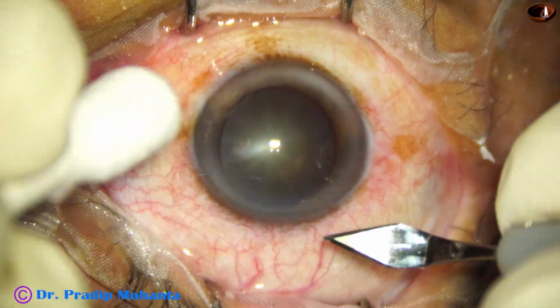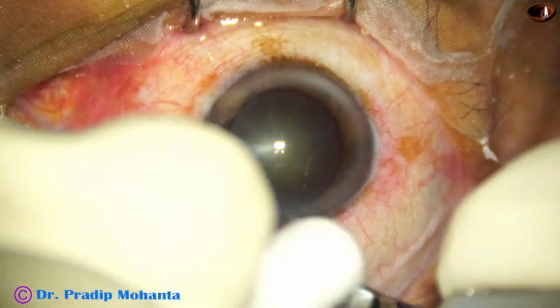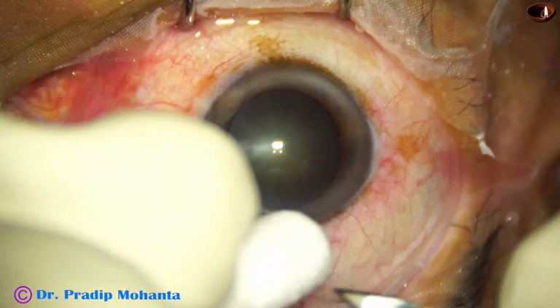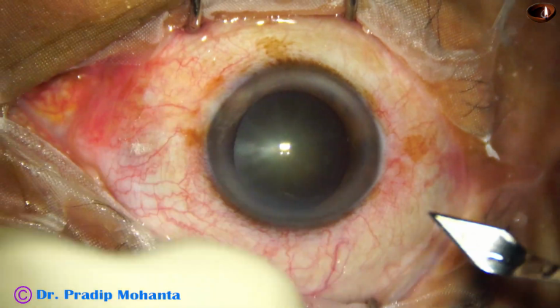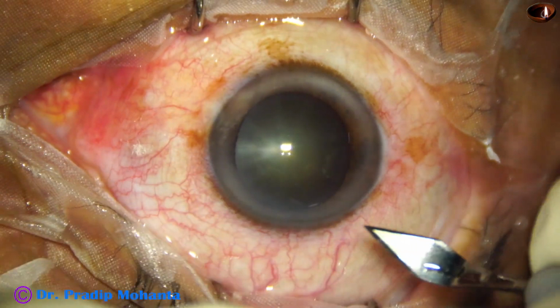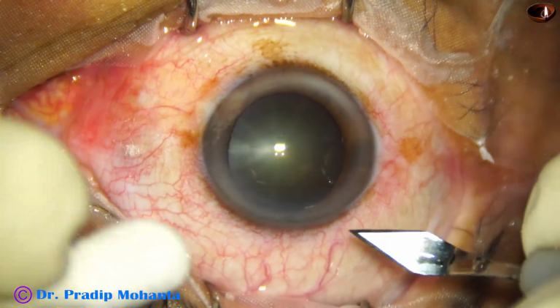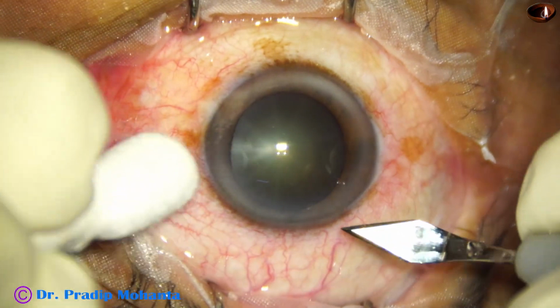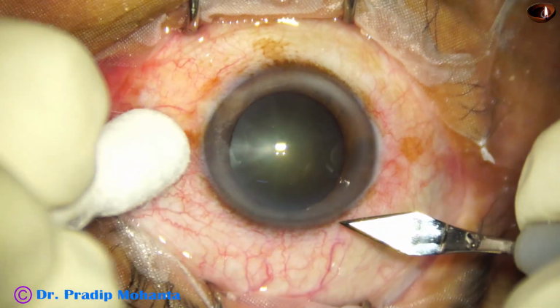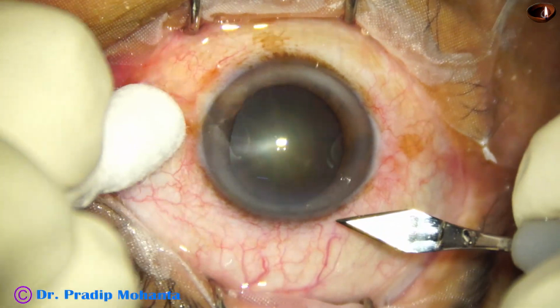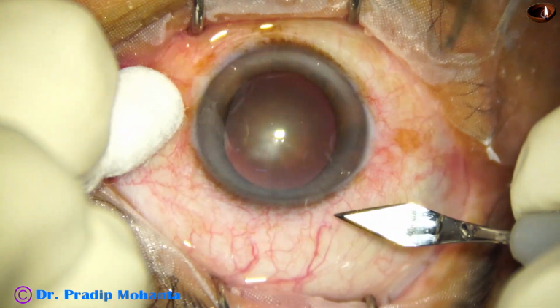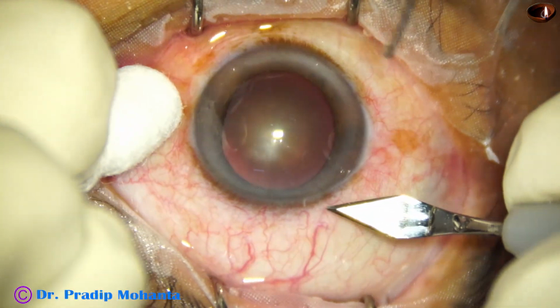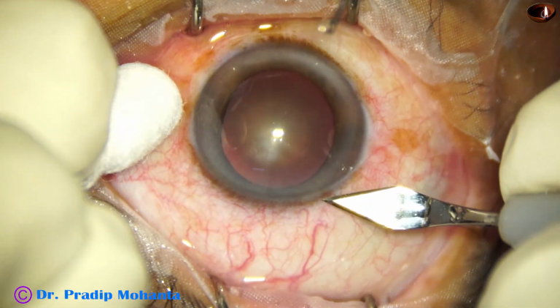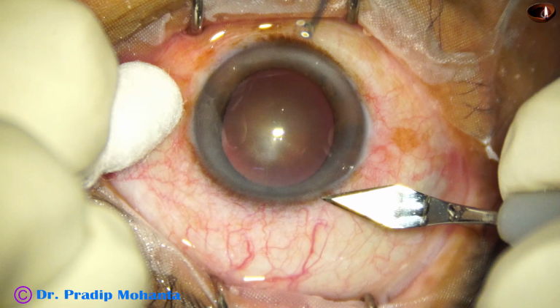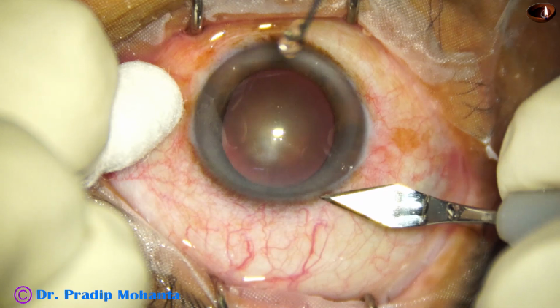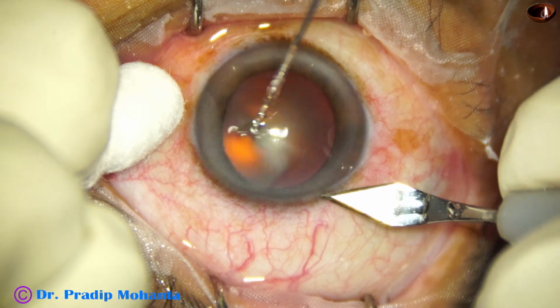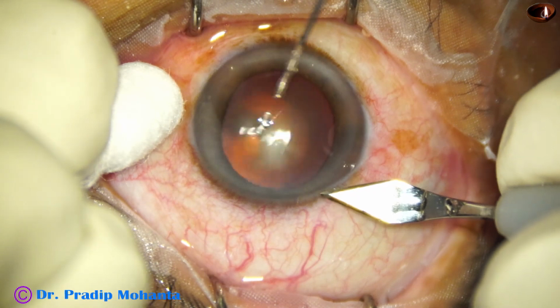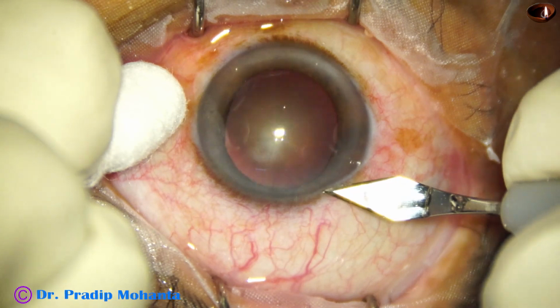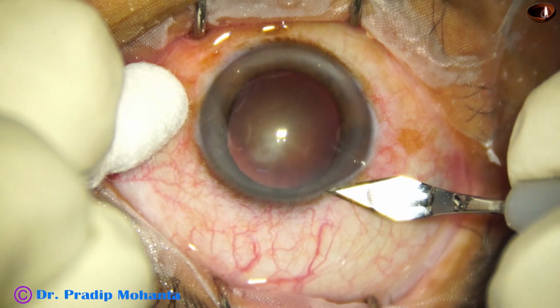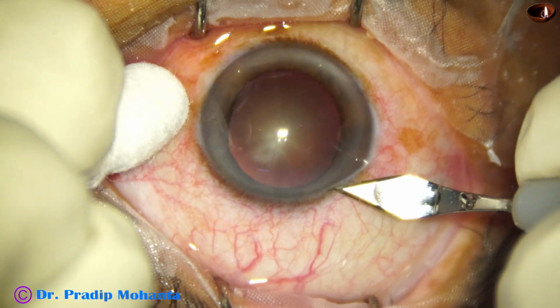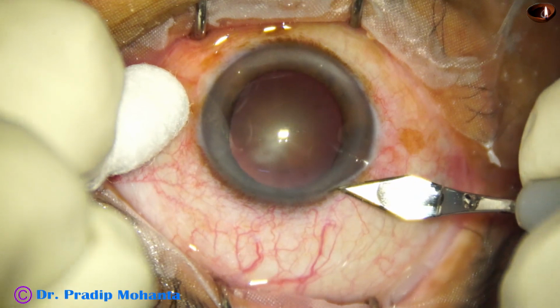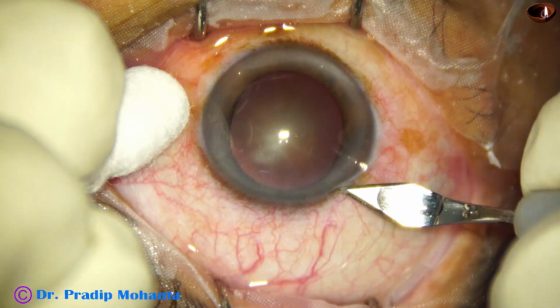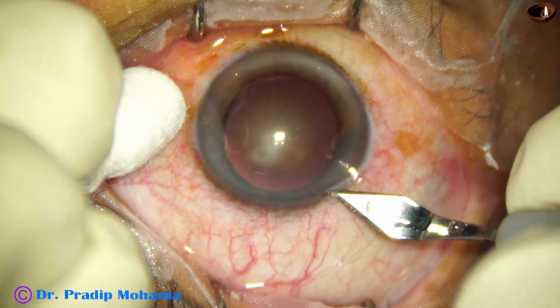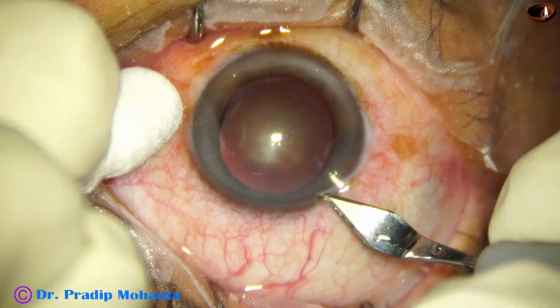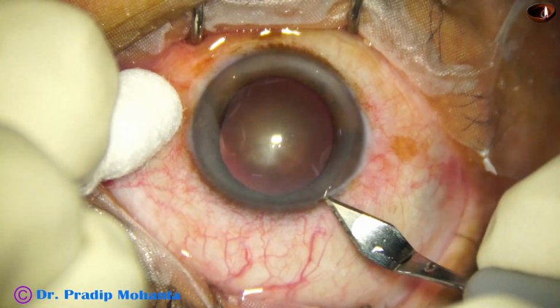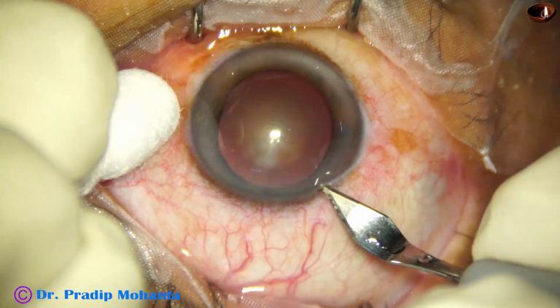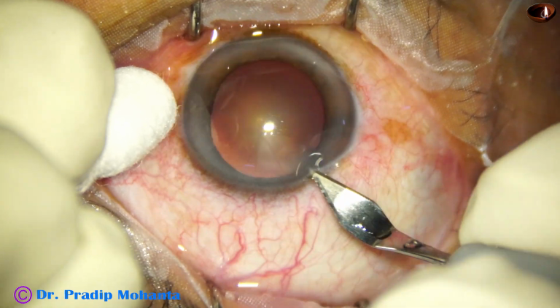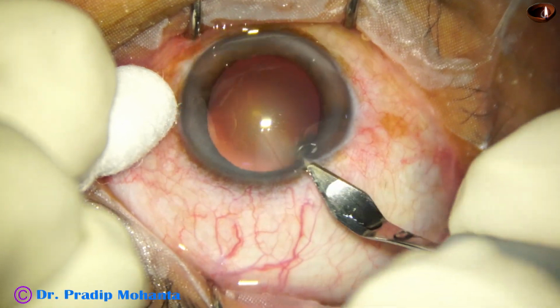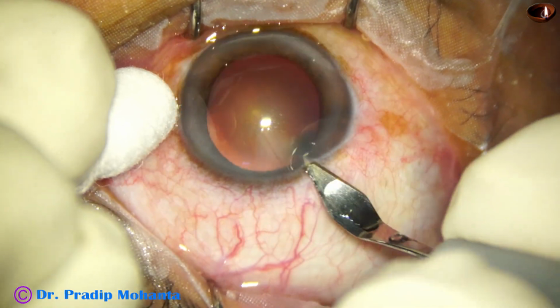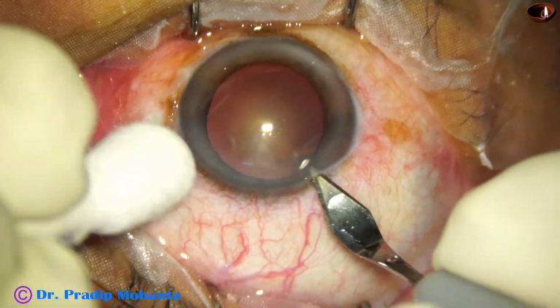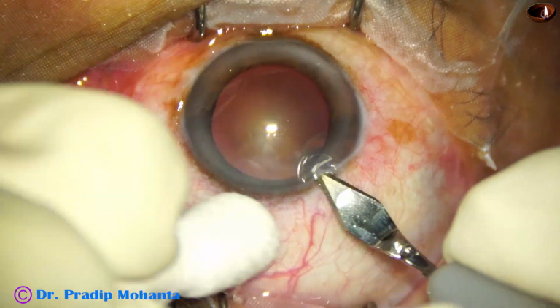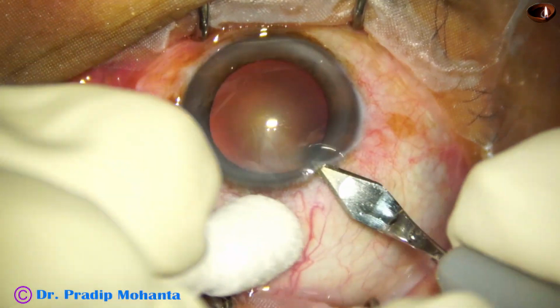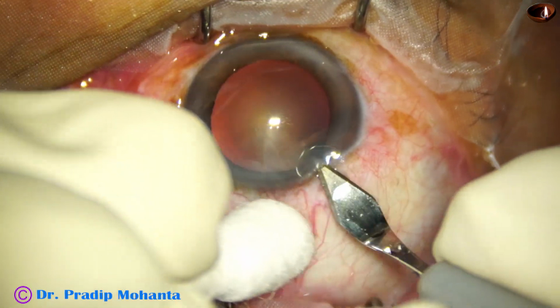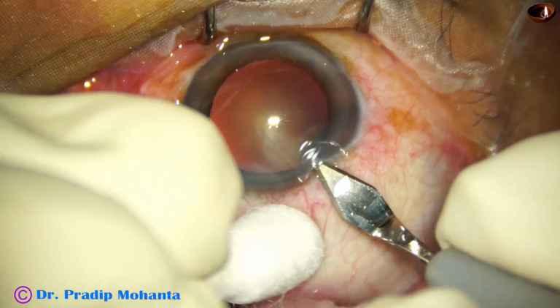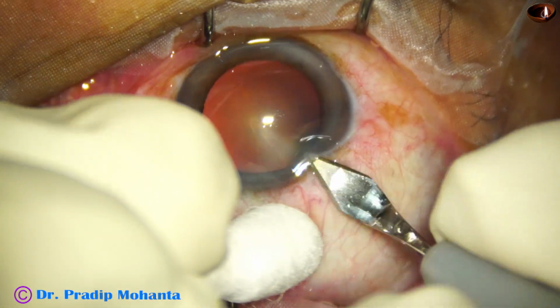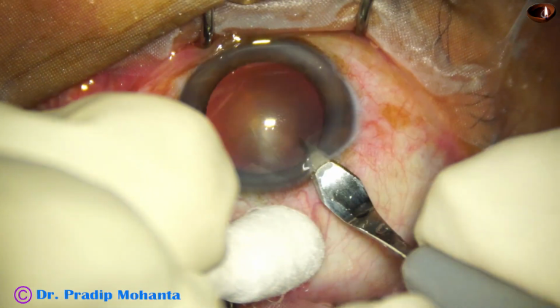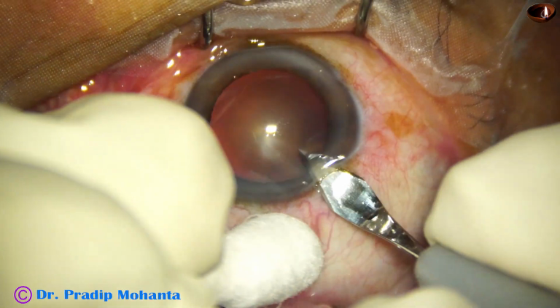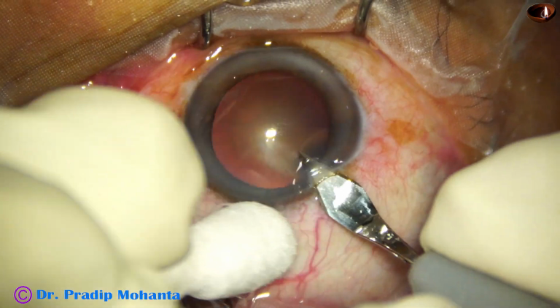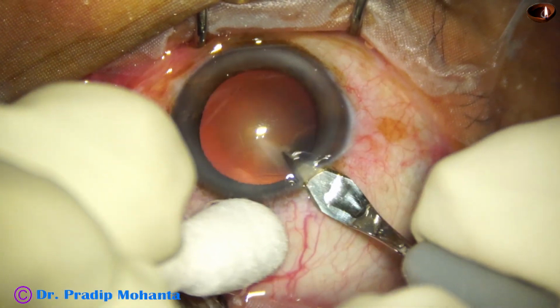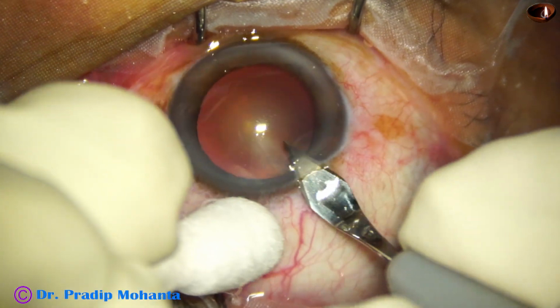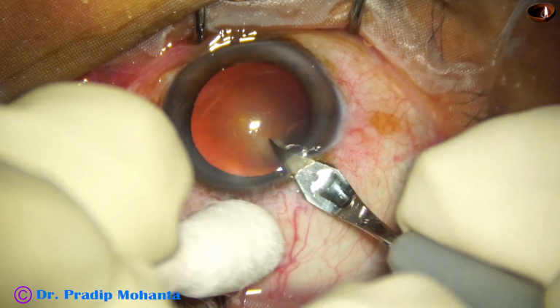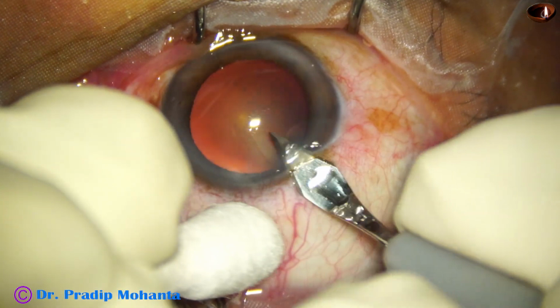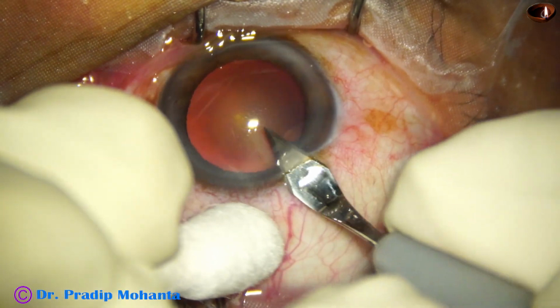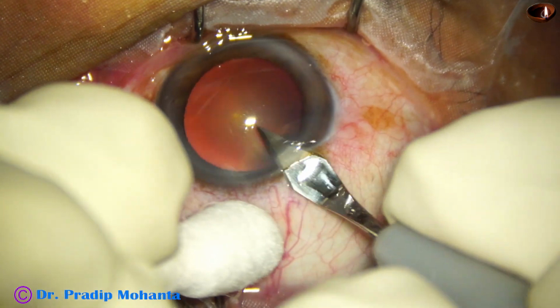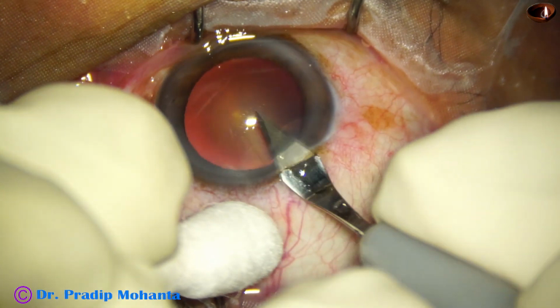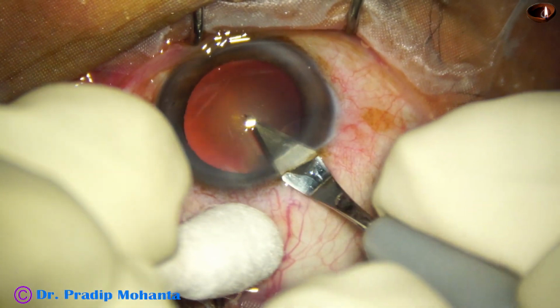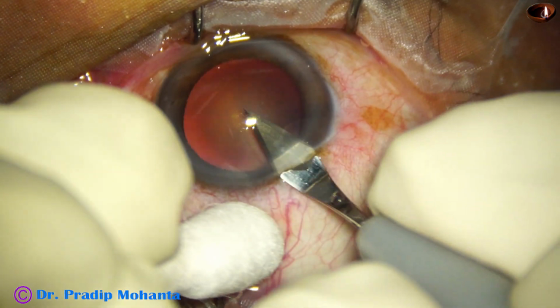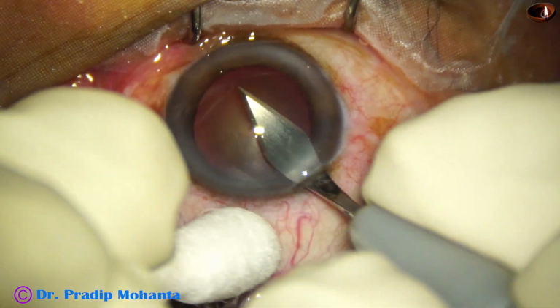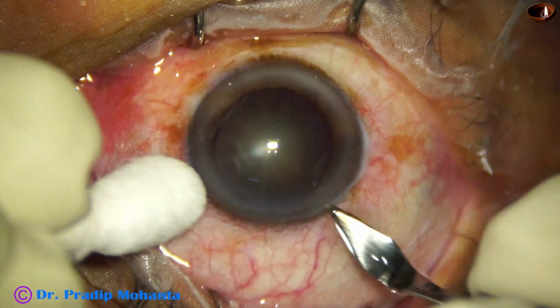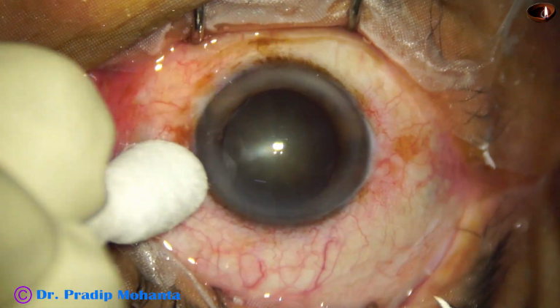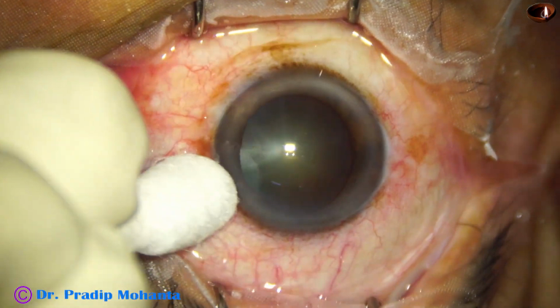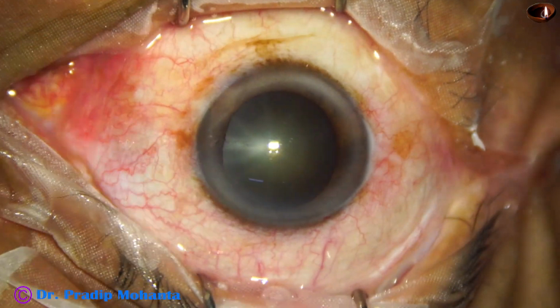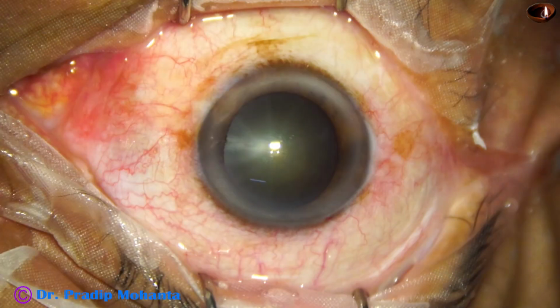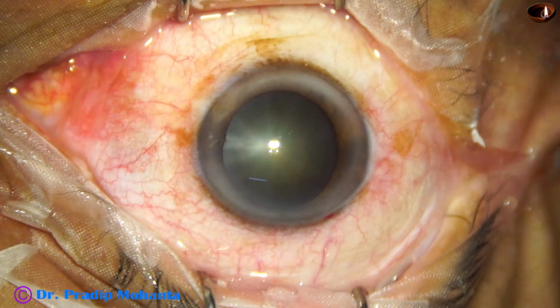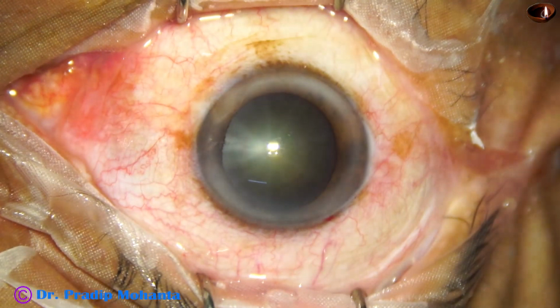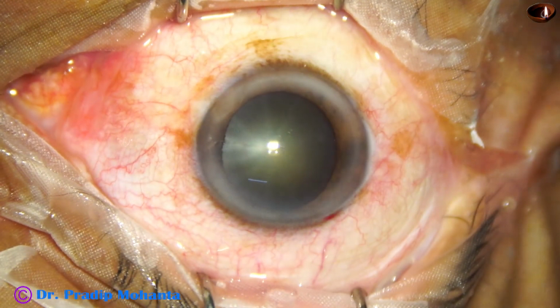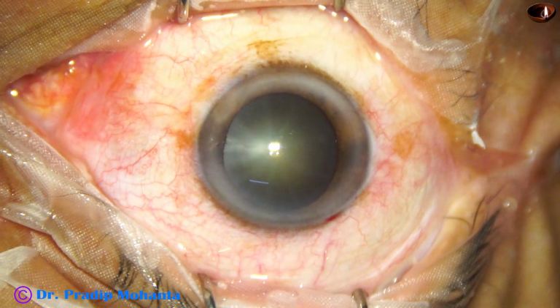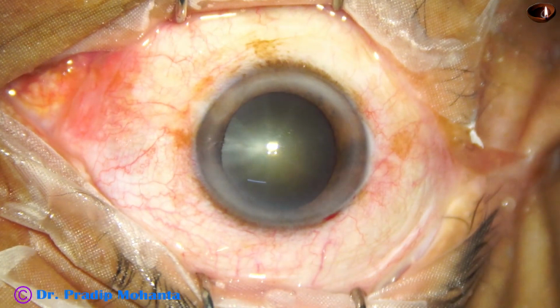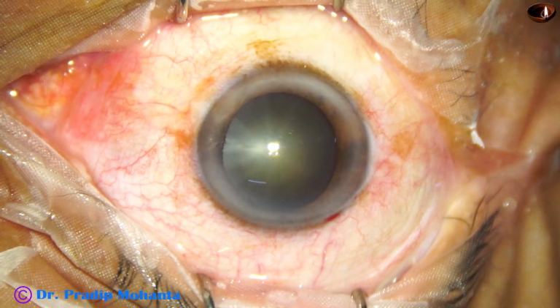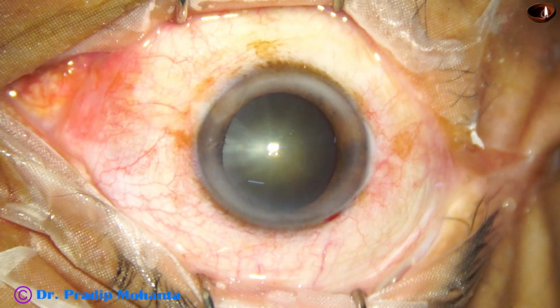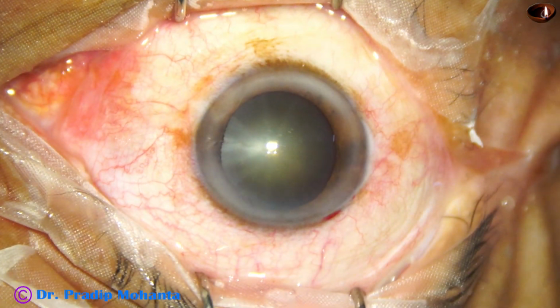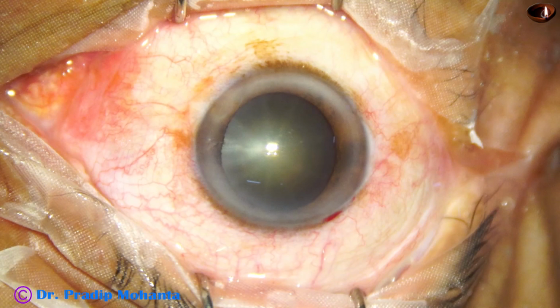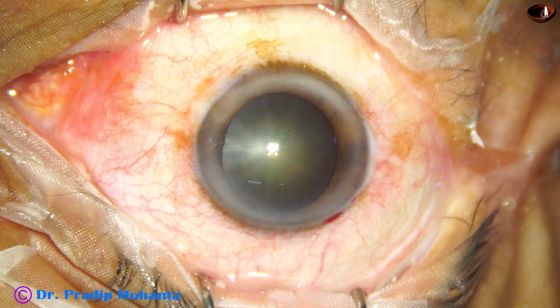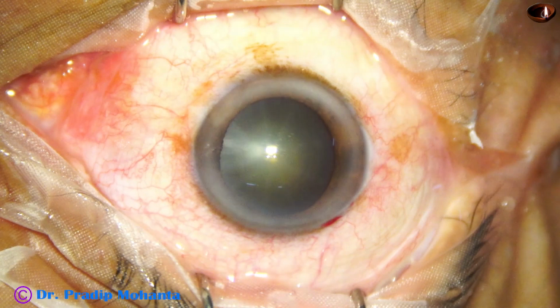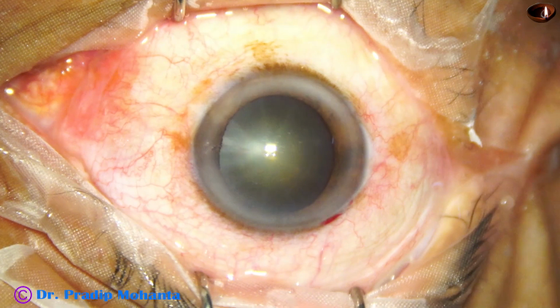Now this is the main incision with a 2.8 millimeter steel keratome. The main incision is made.